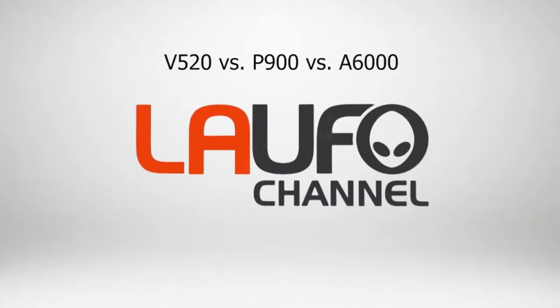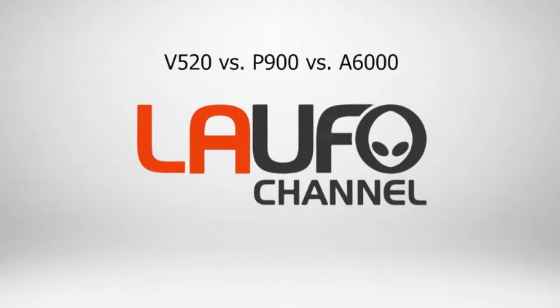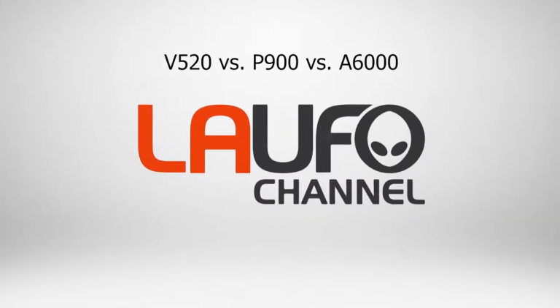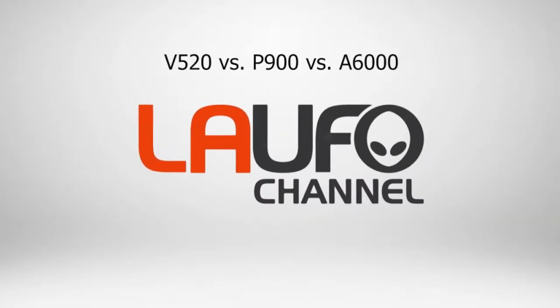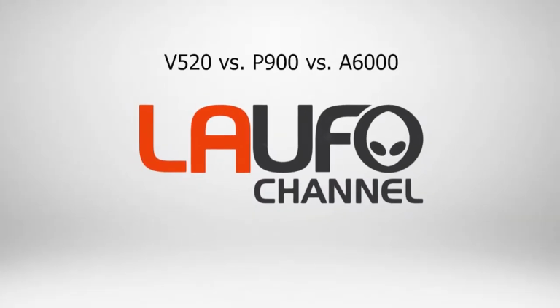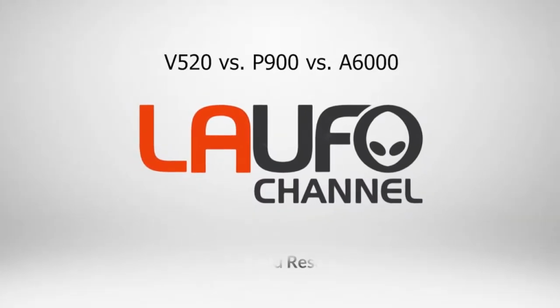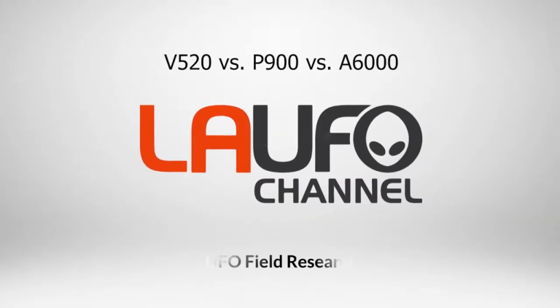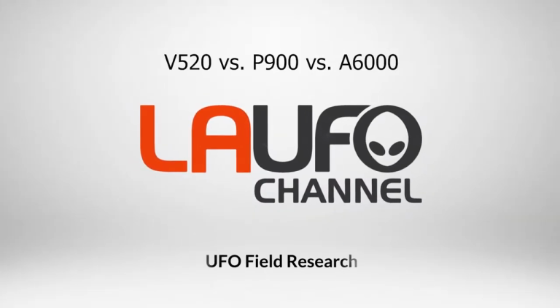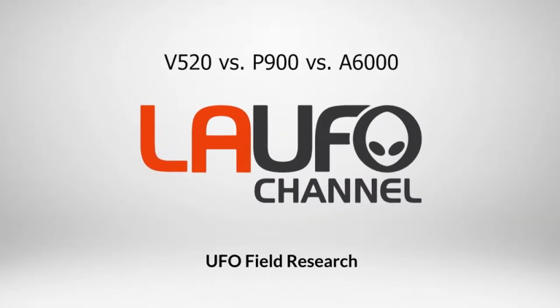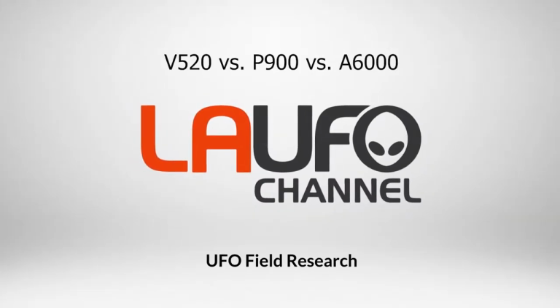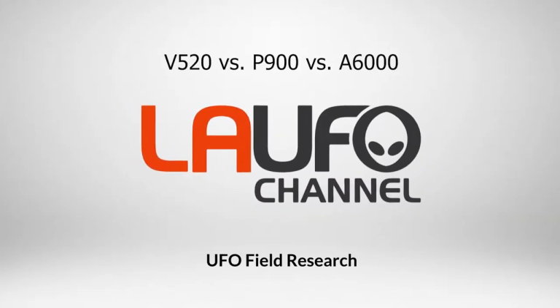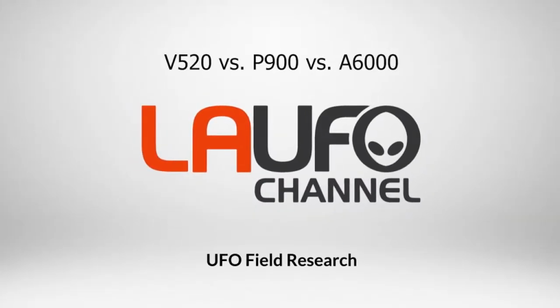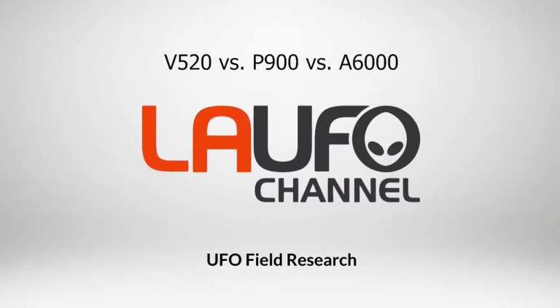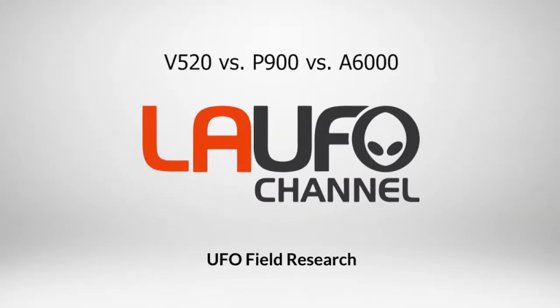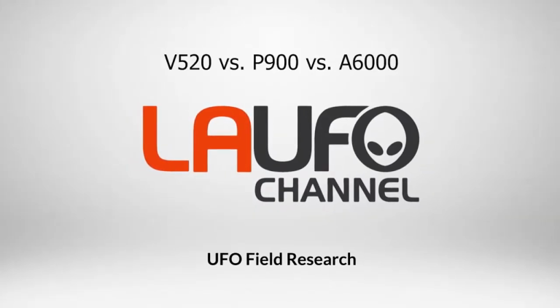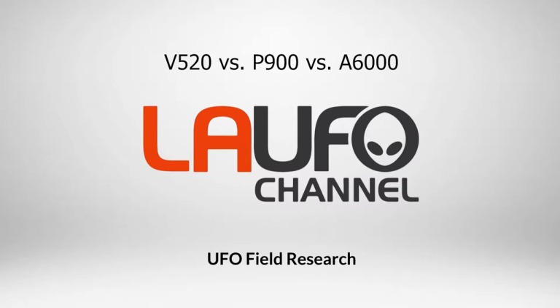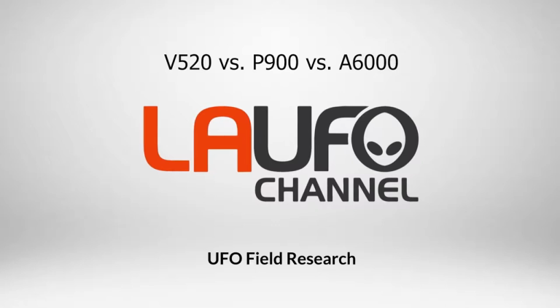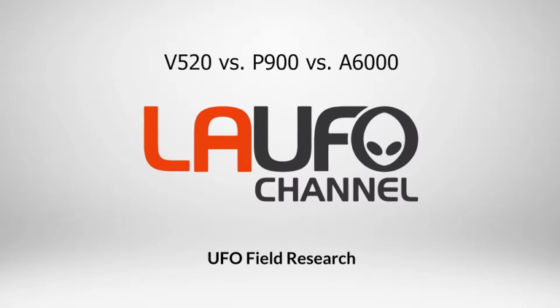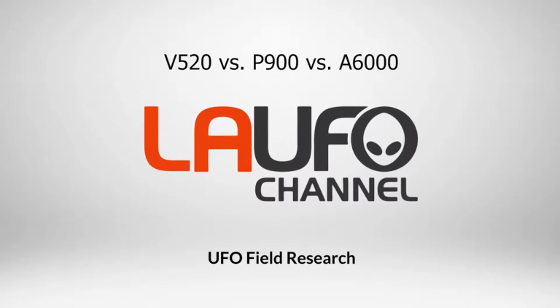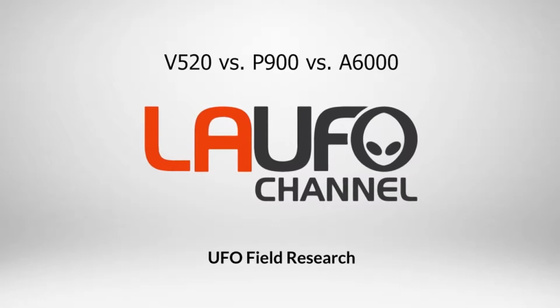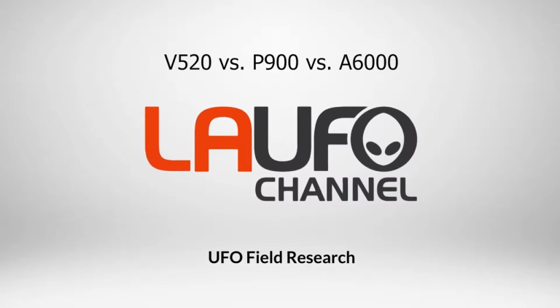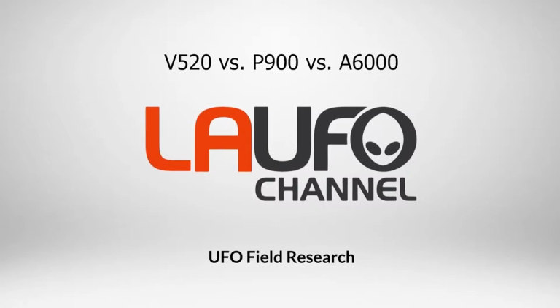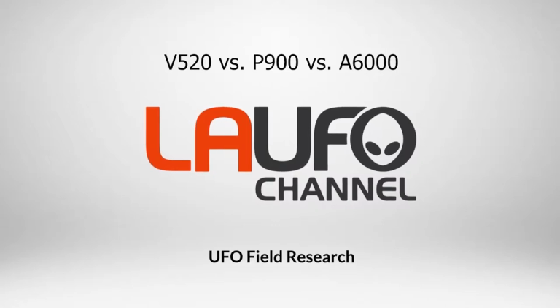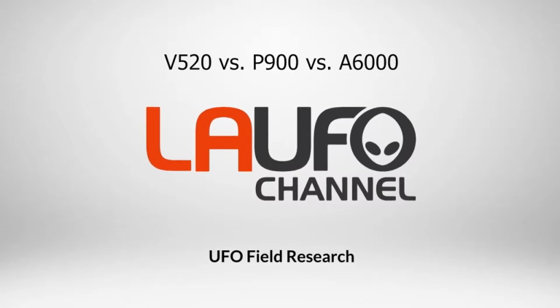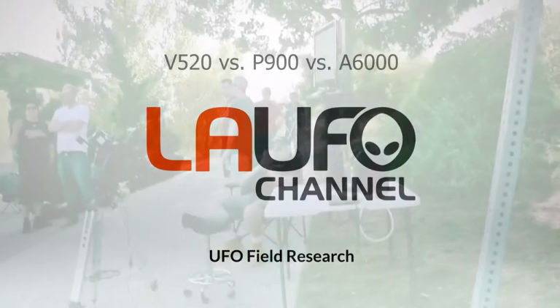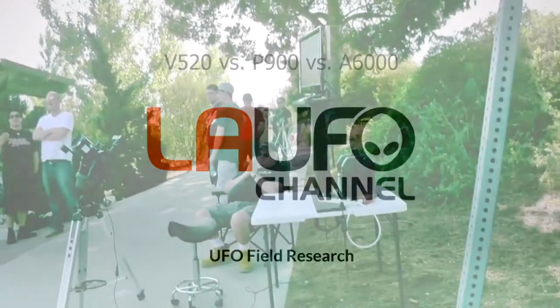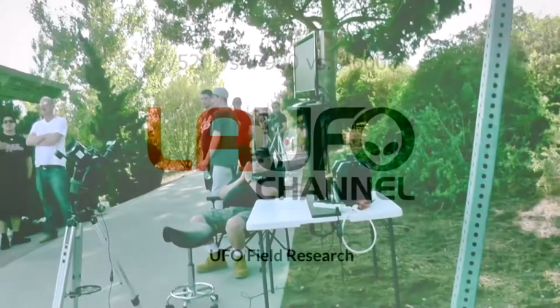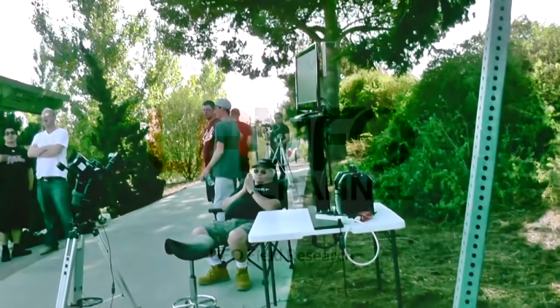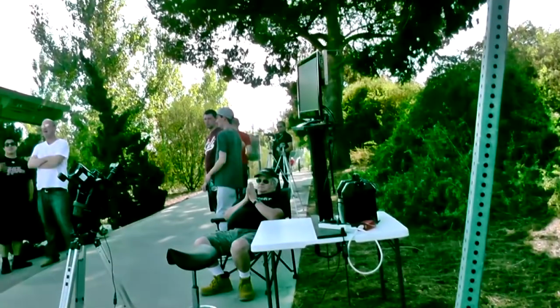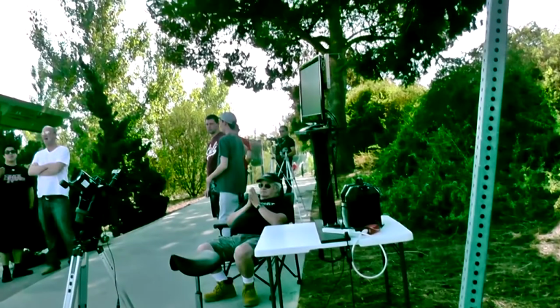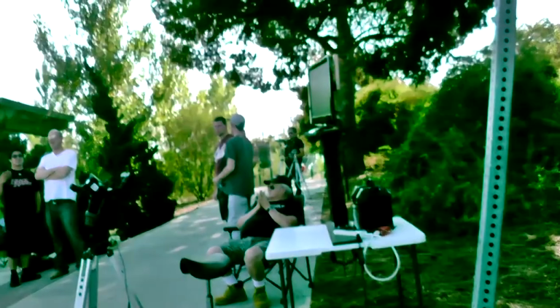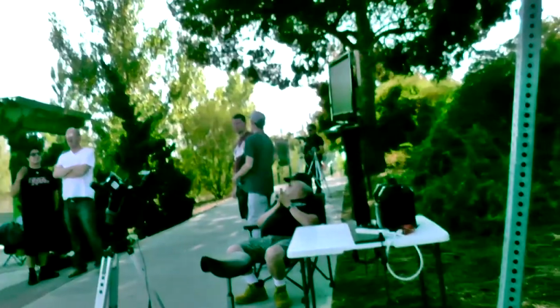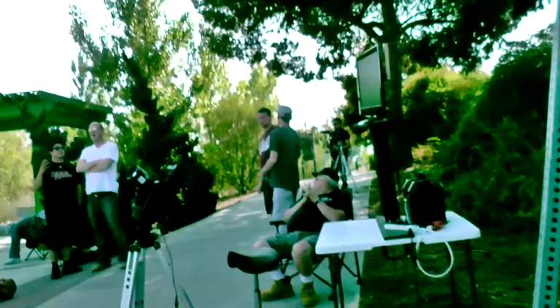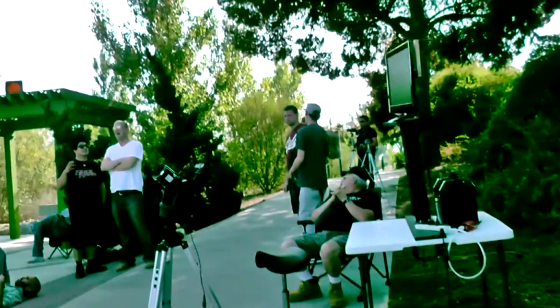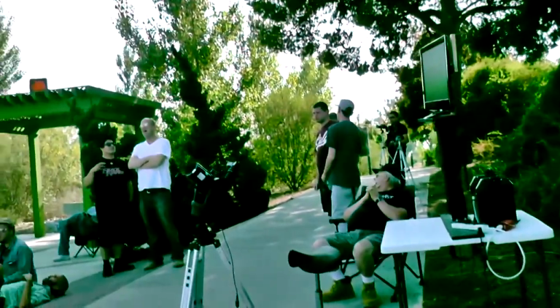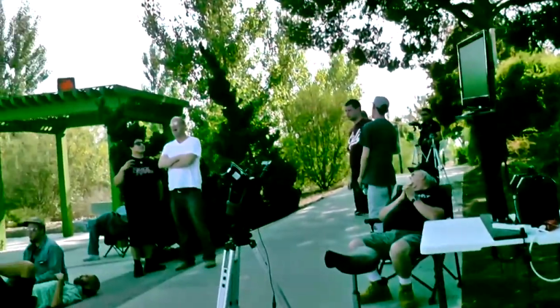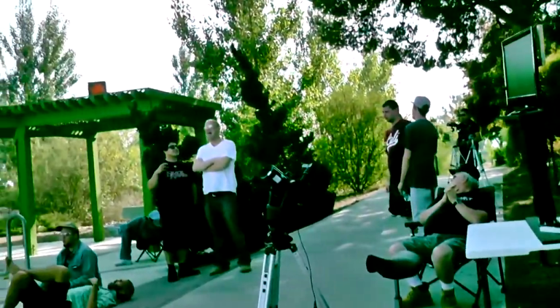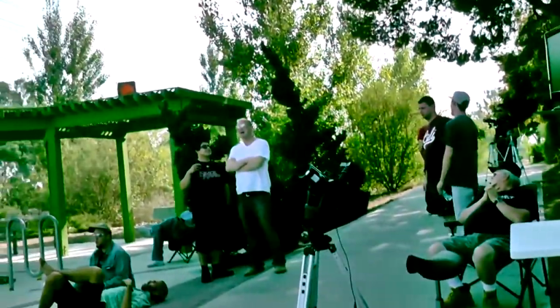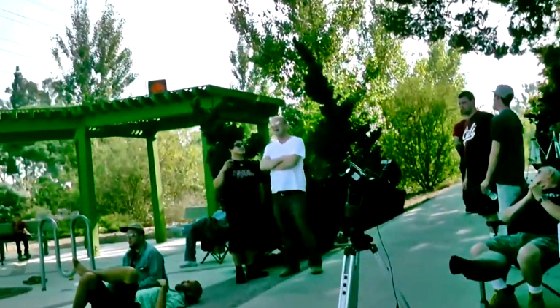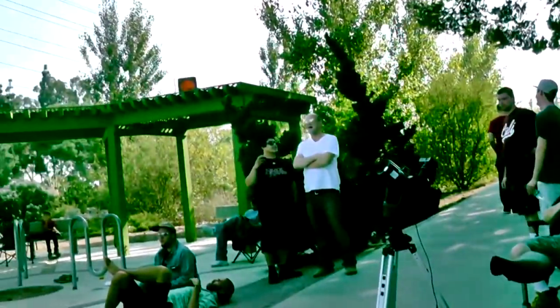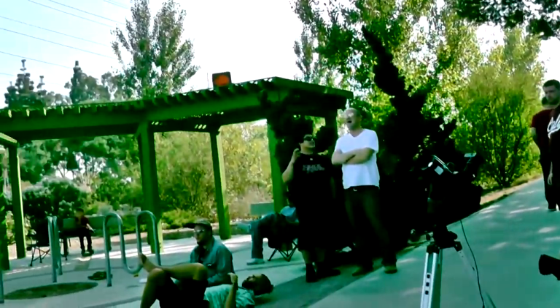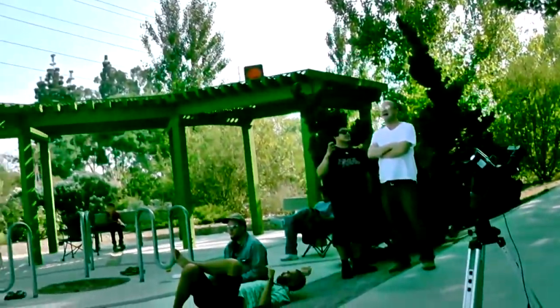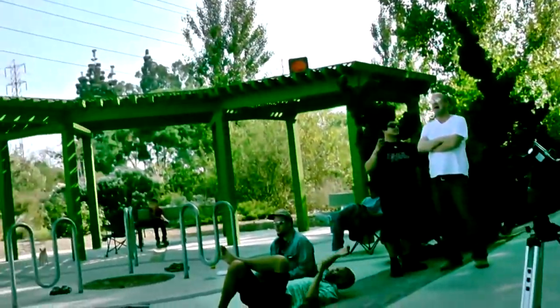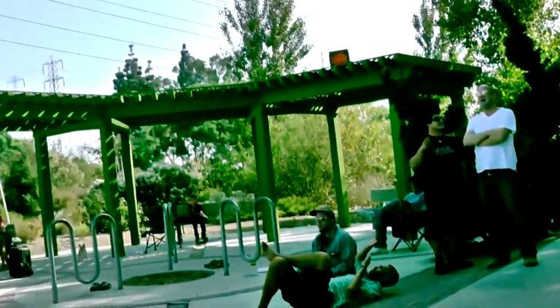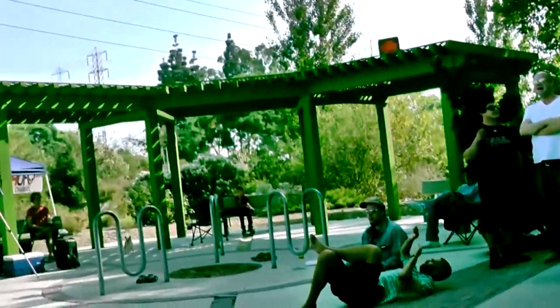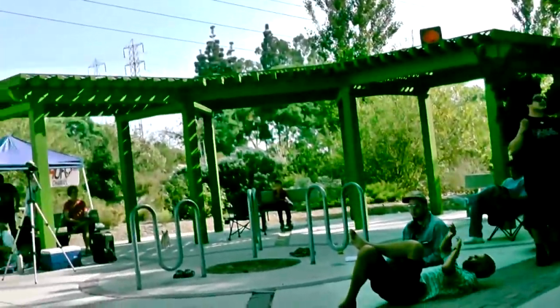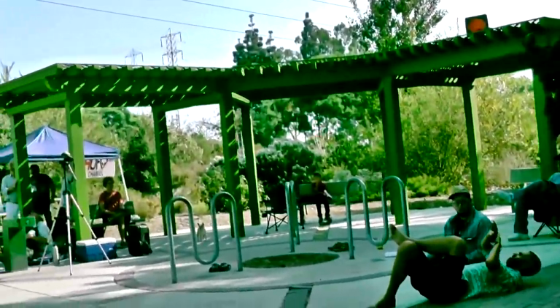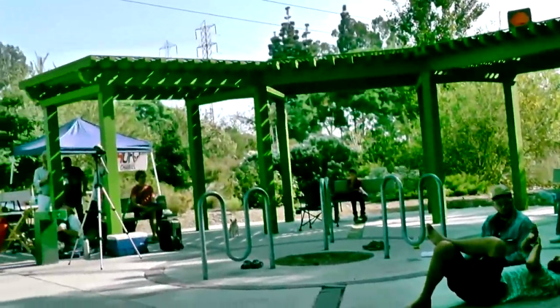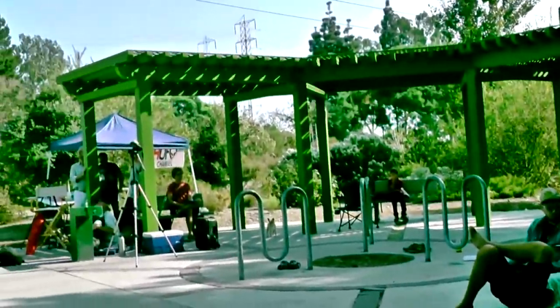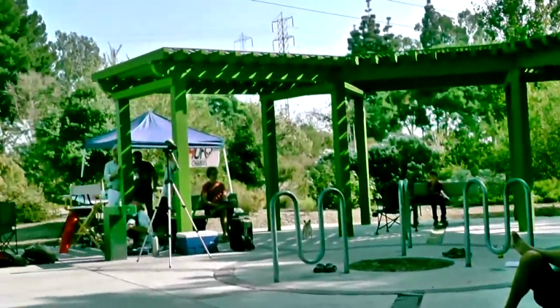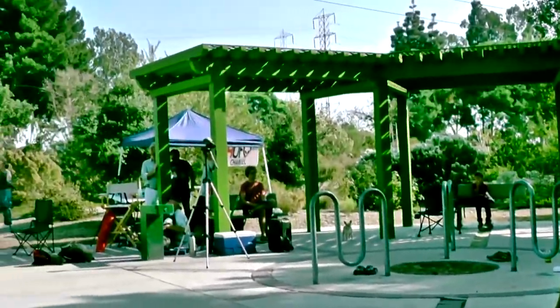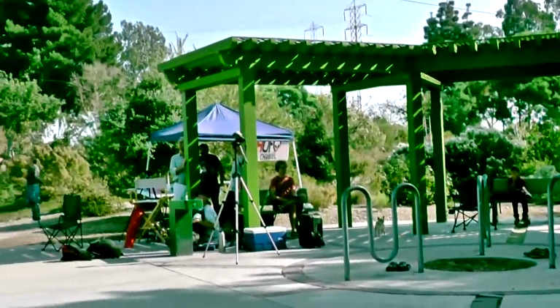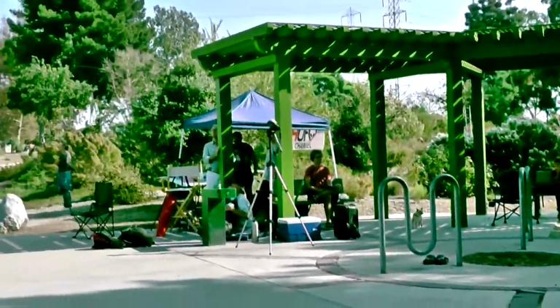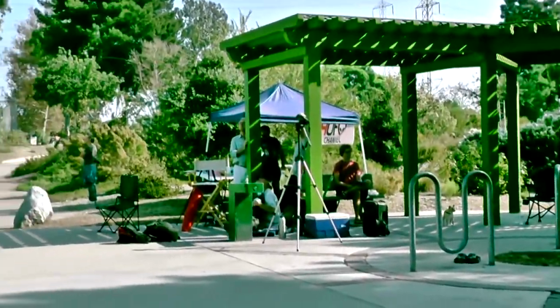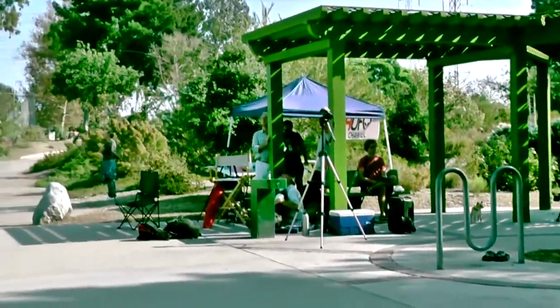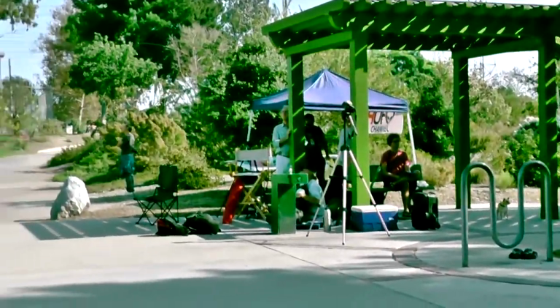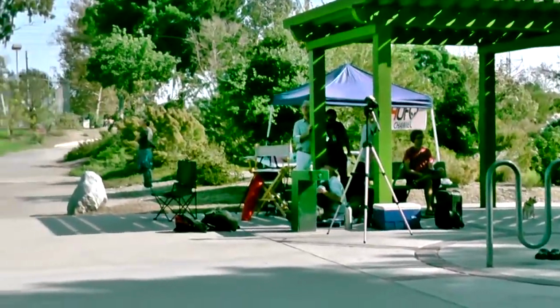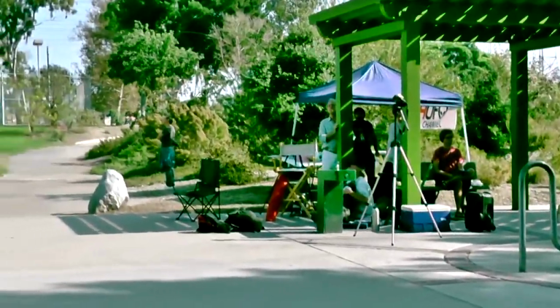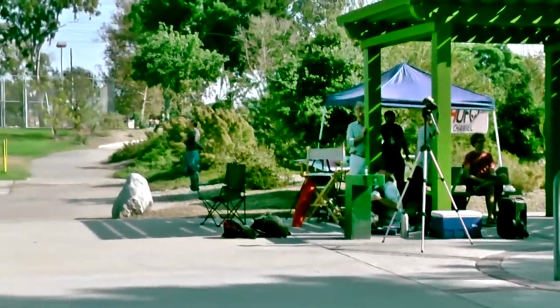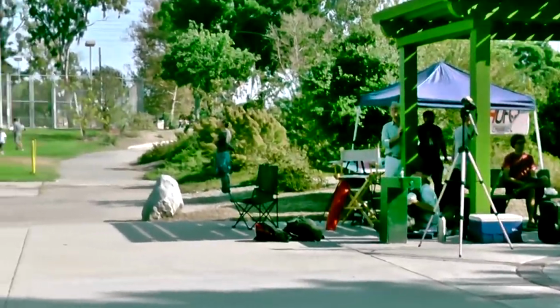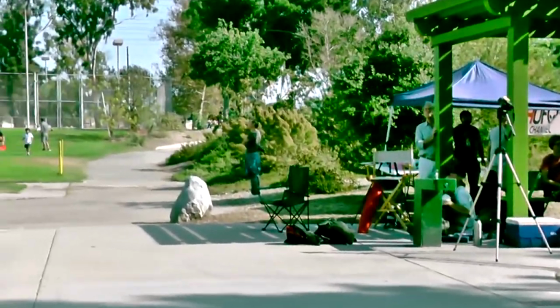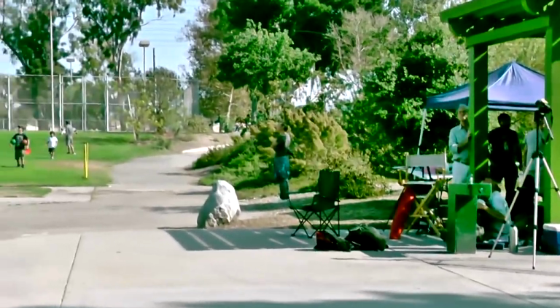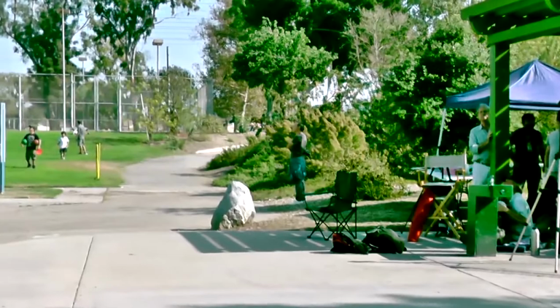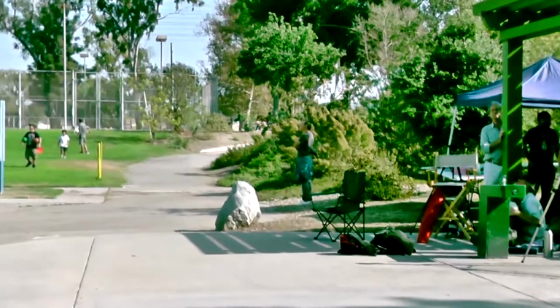Hi, this is Jay Lee, hope all is well. People have been asking me what kind of cameras do I use in order to capture these atmospheric anomalies.